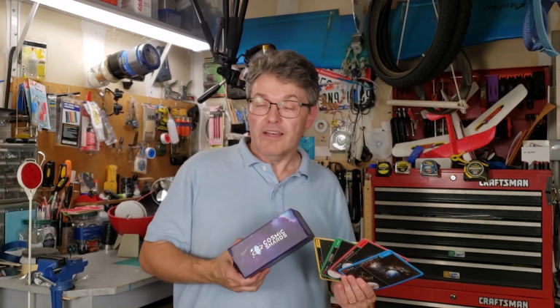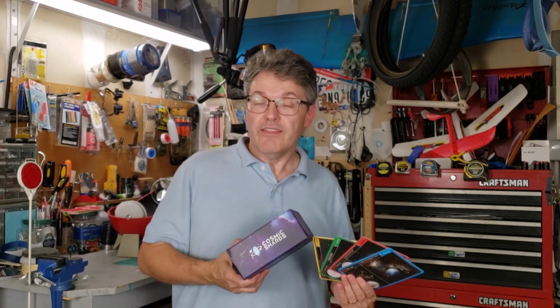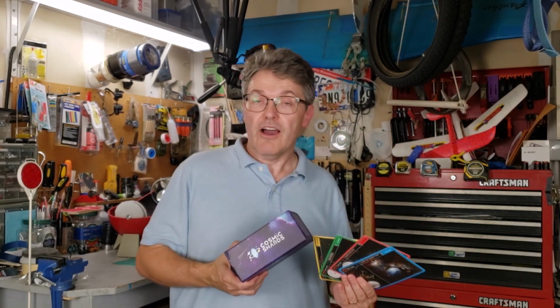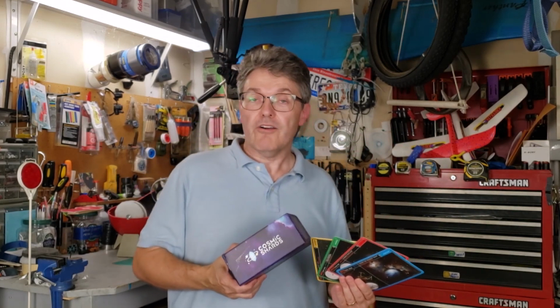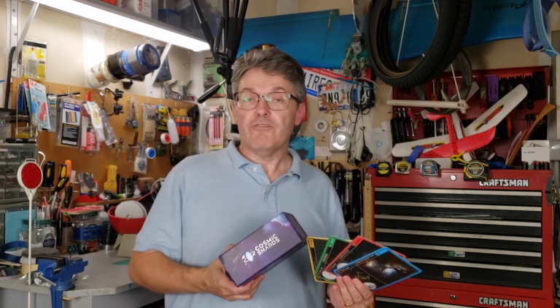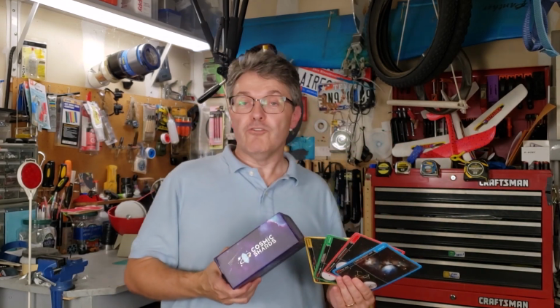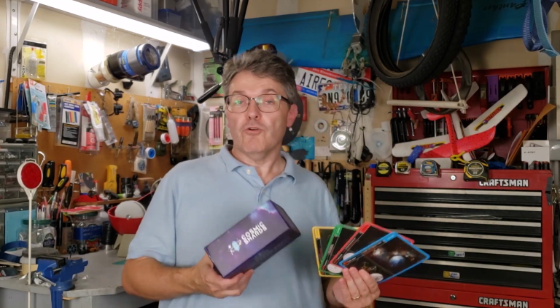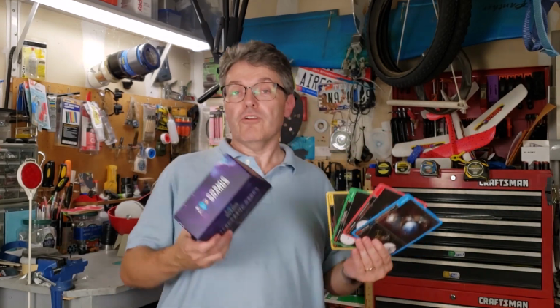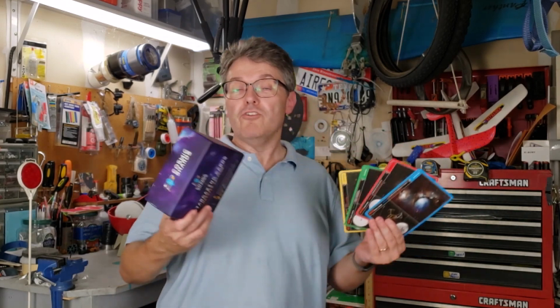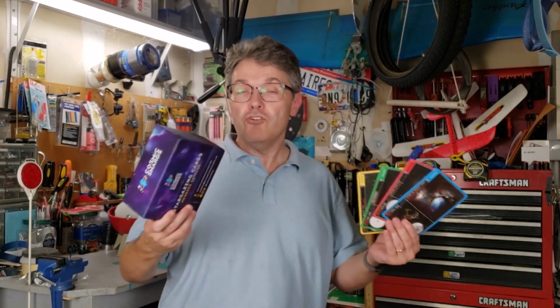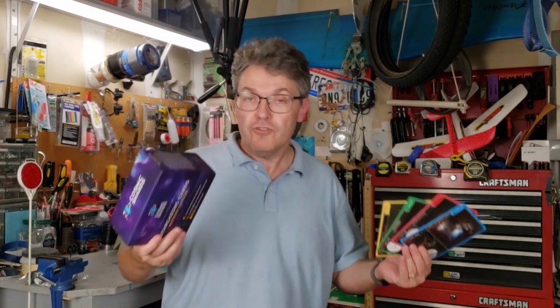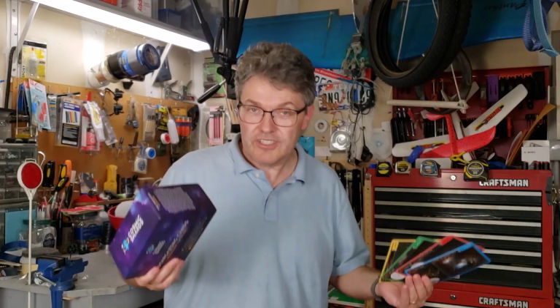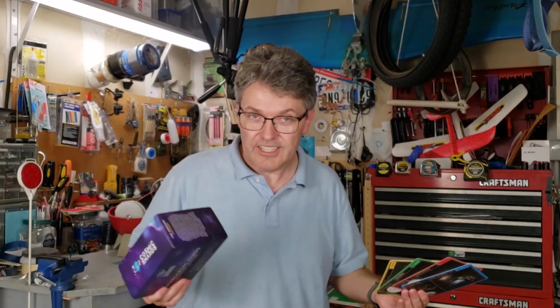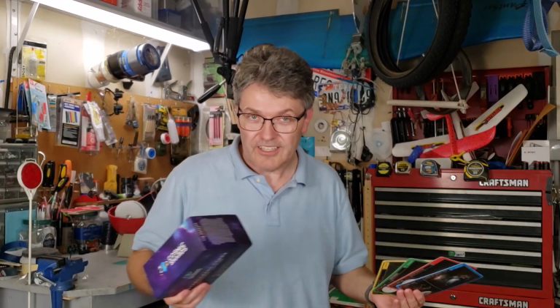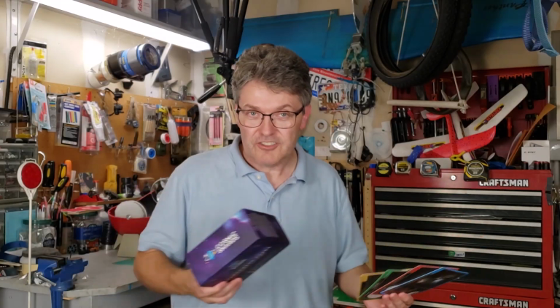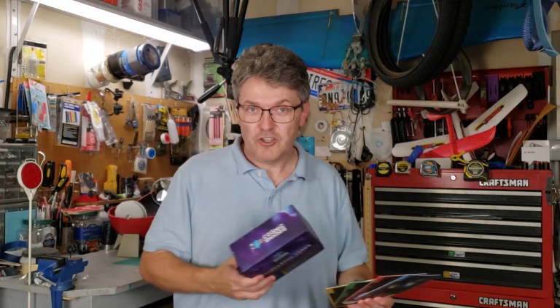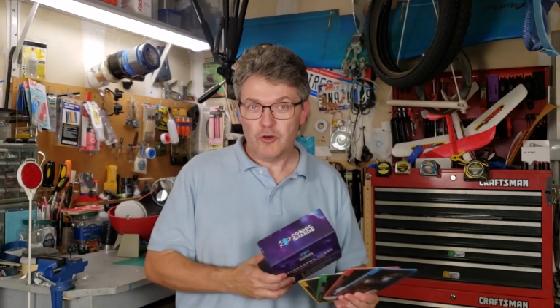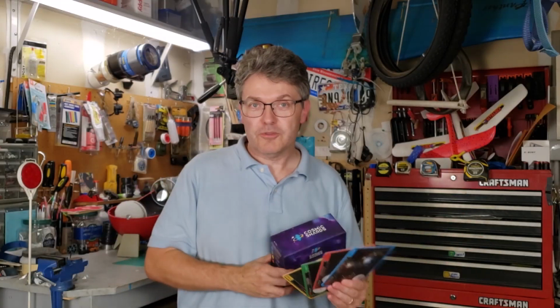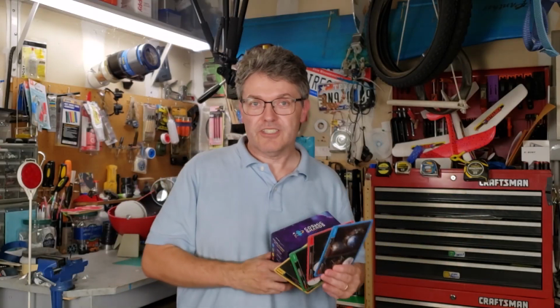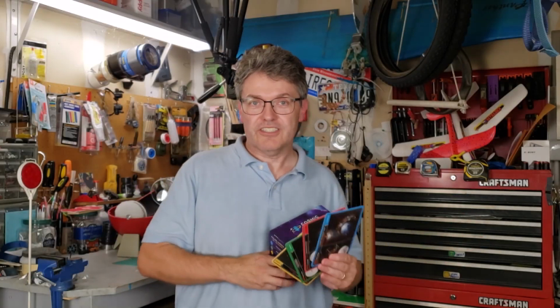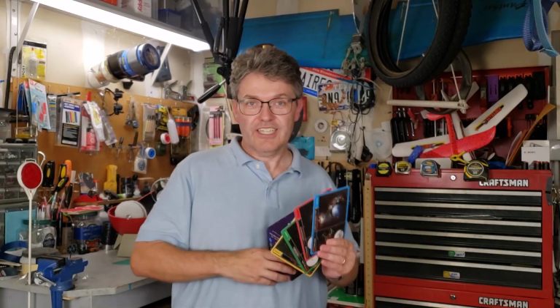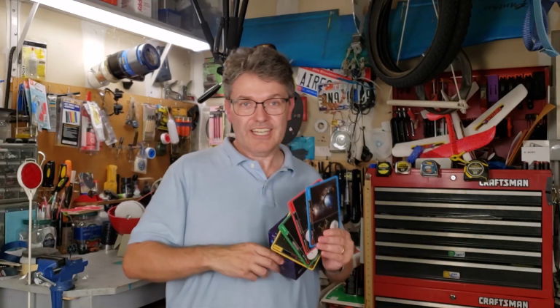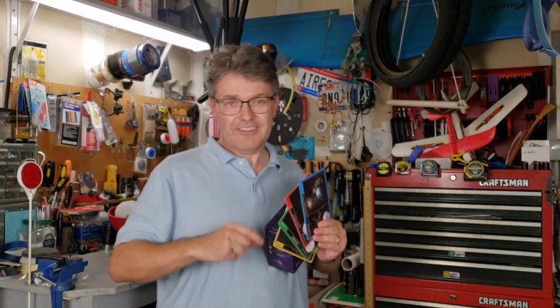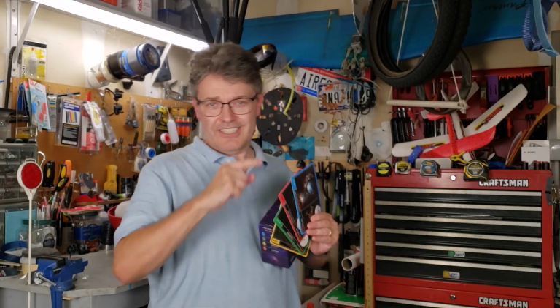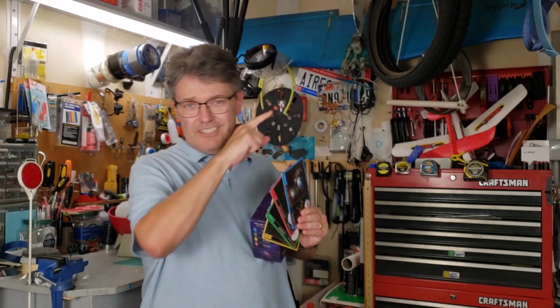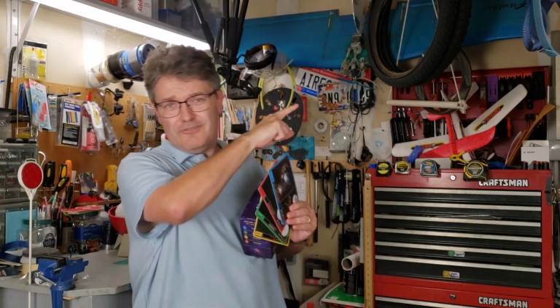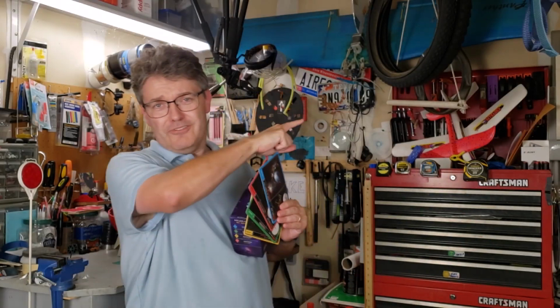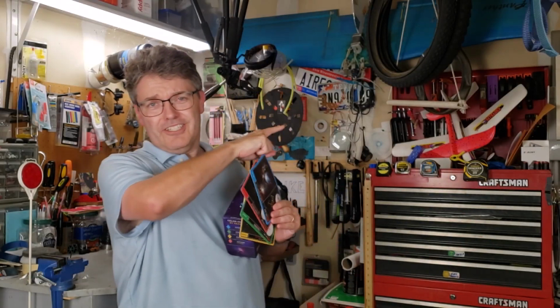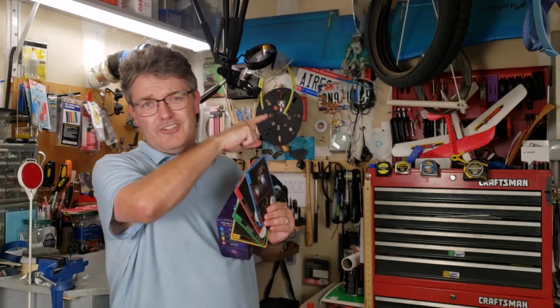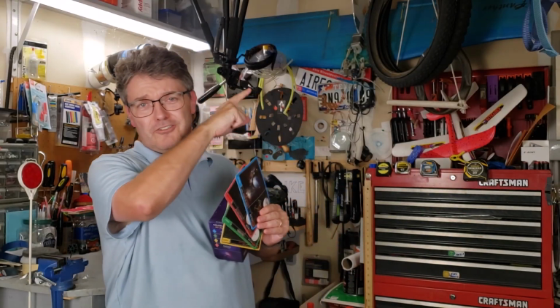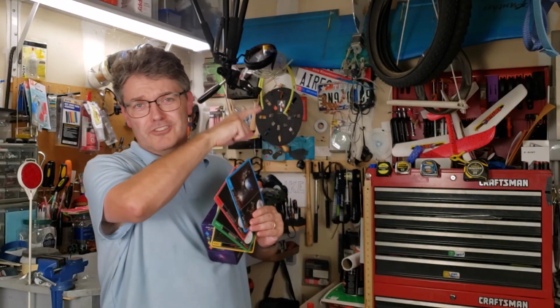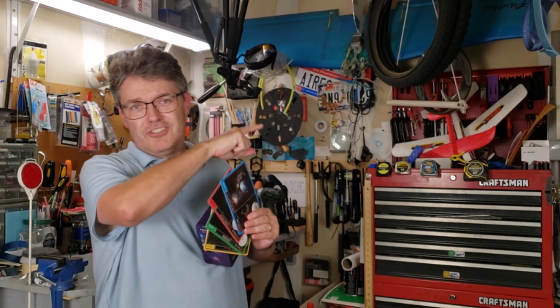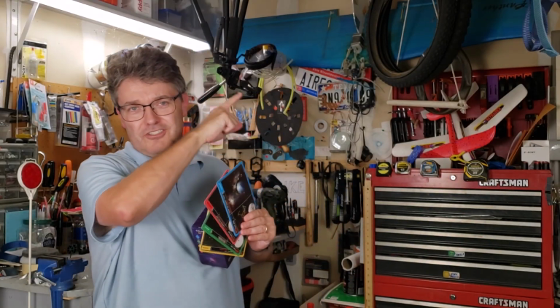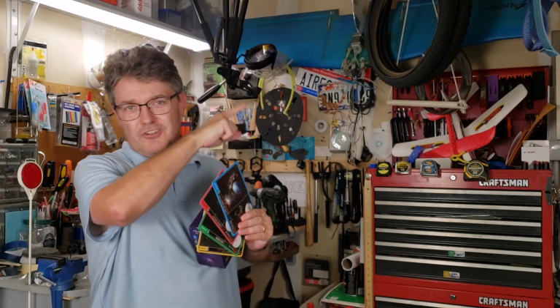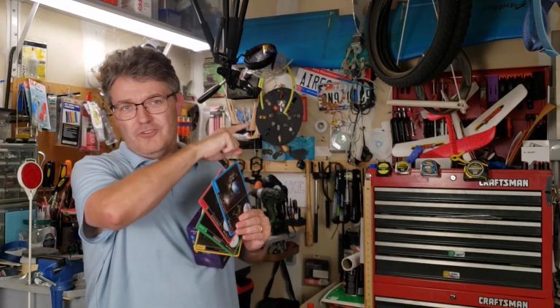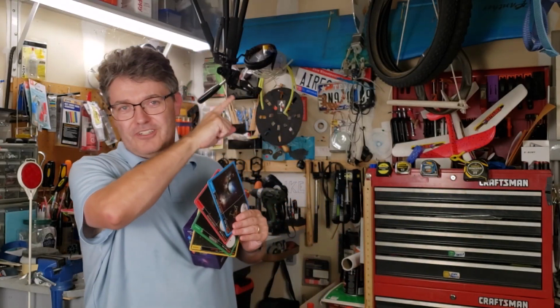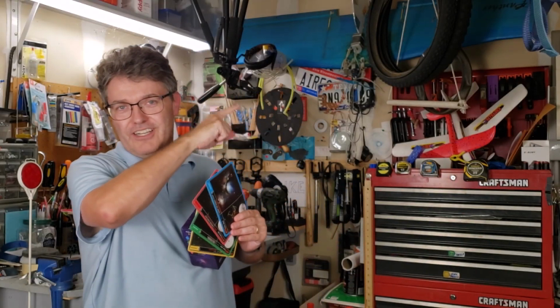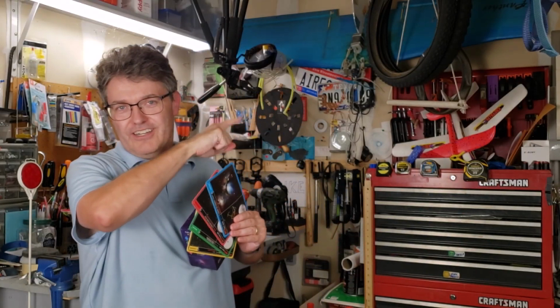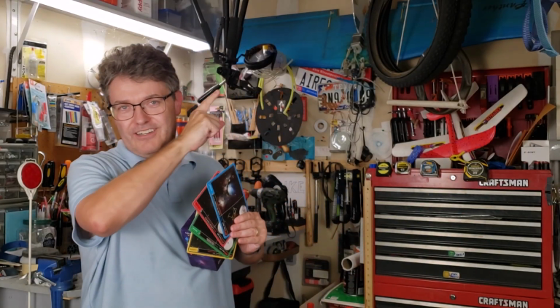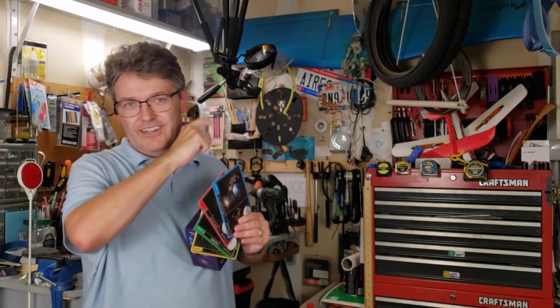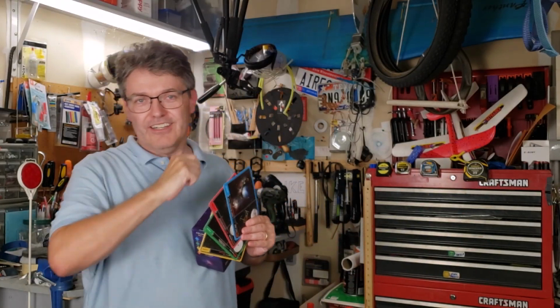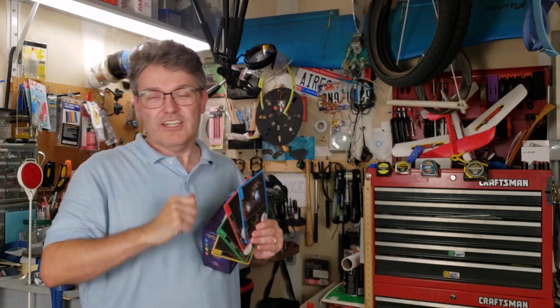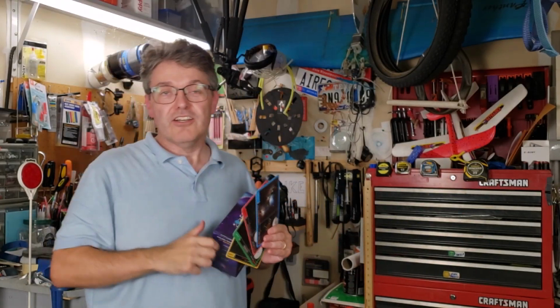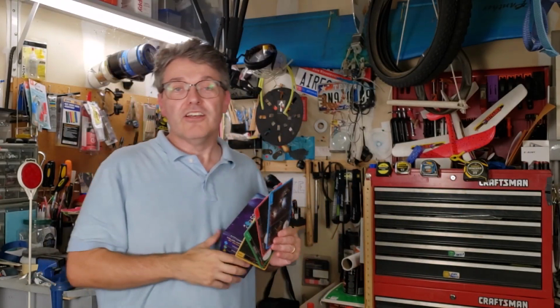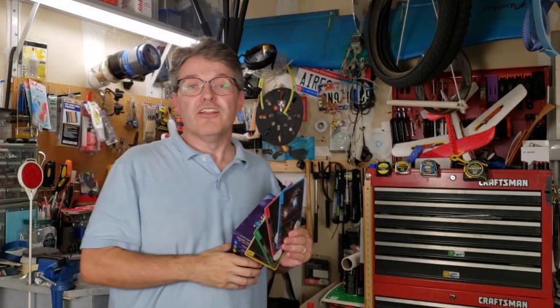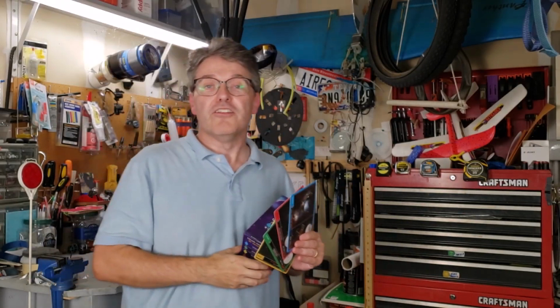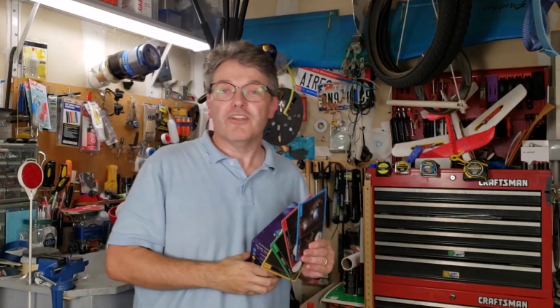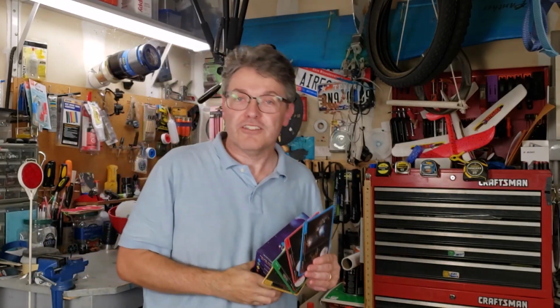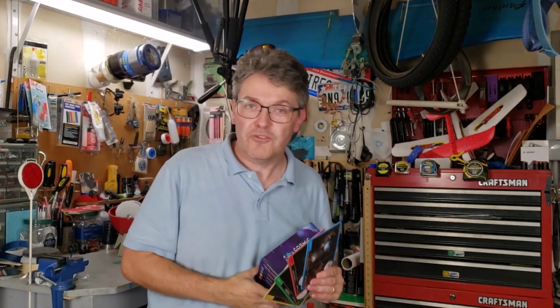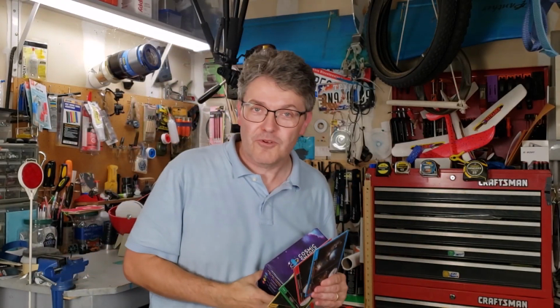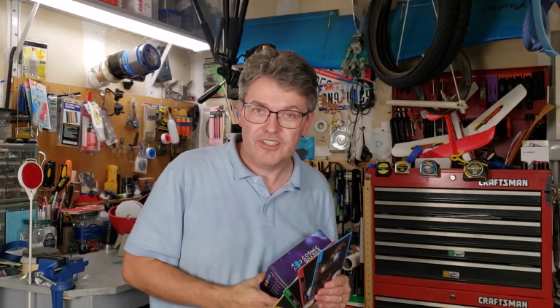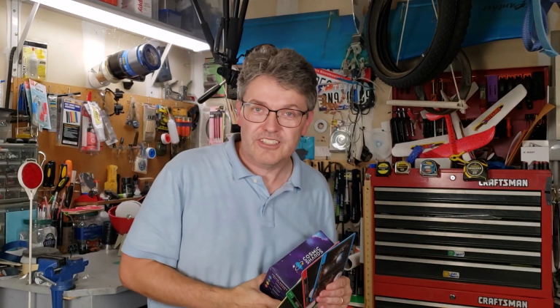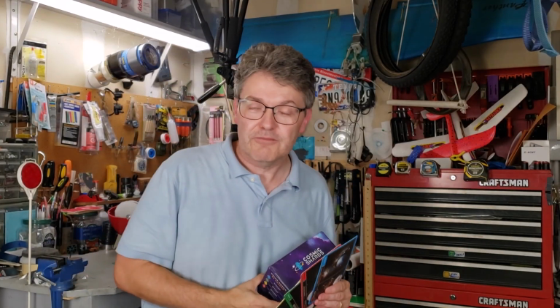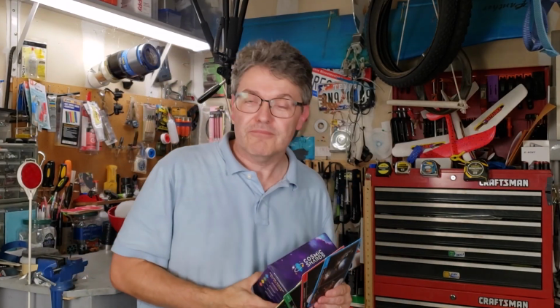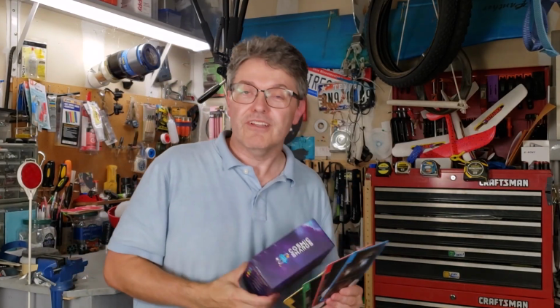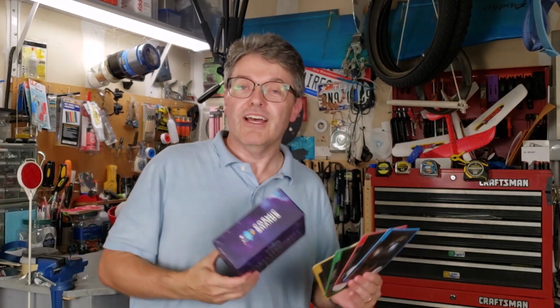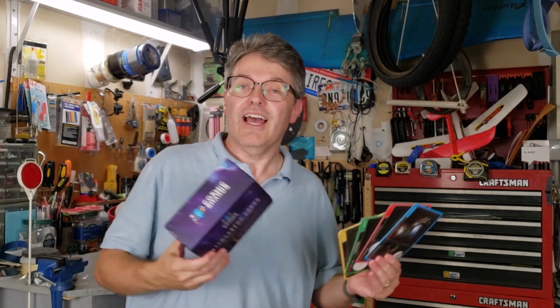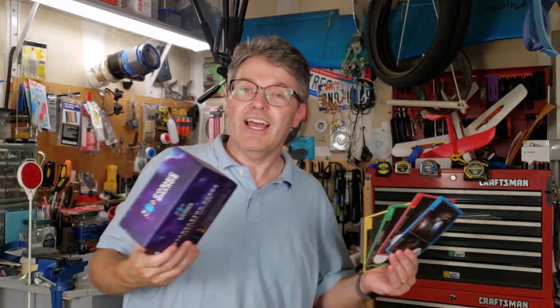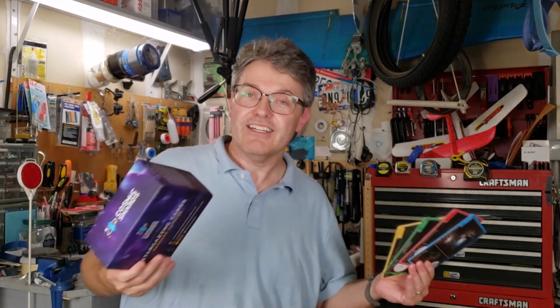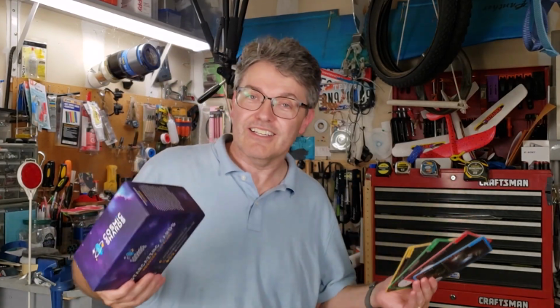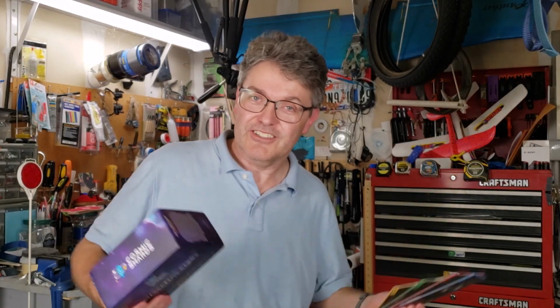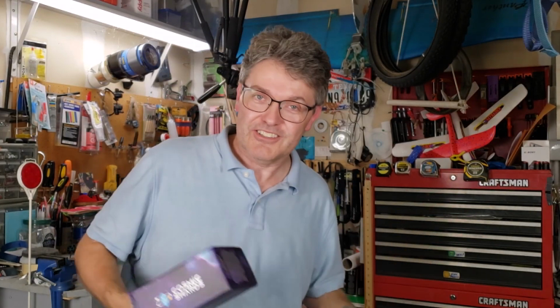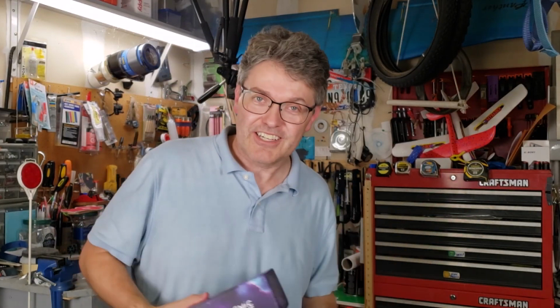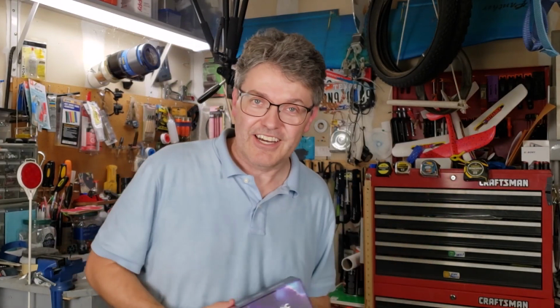If you're new to telescopes, check out these videos over here. Thanks for watching, and clear skies.